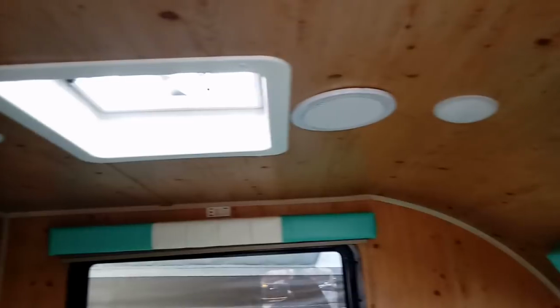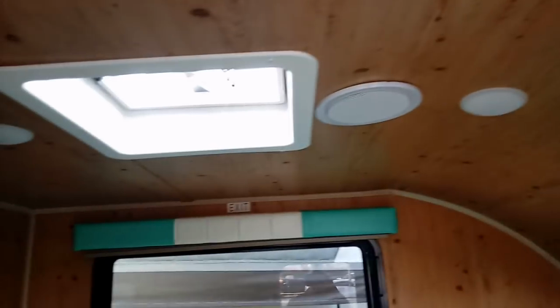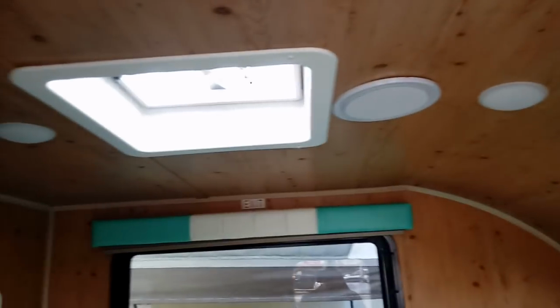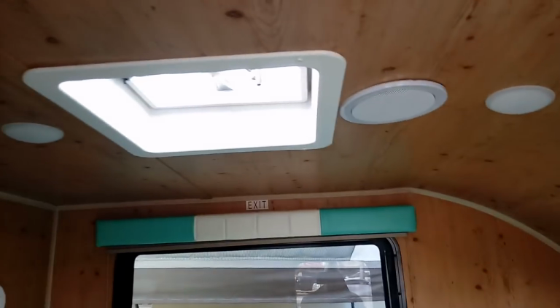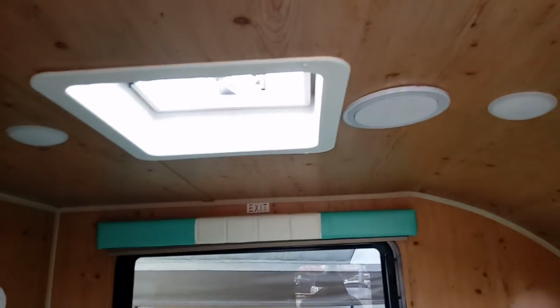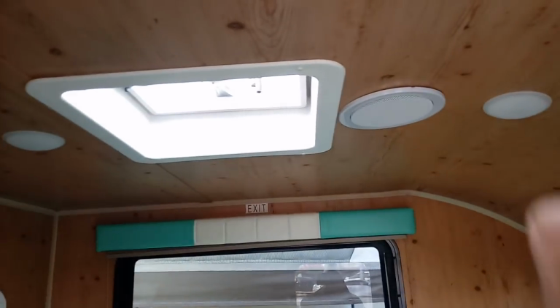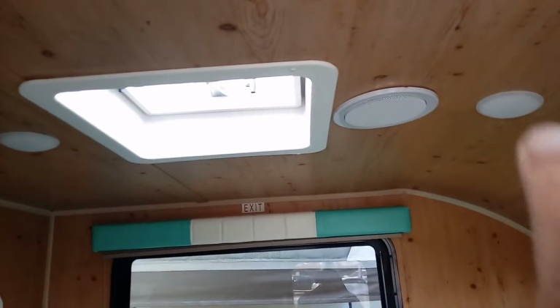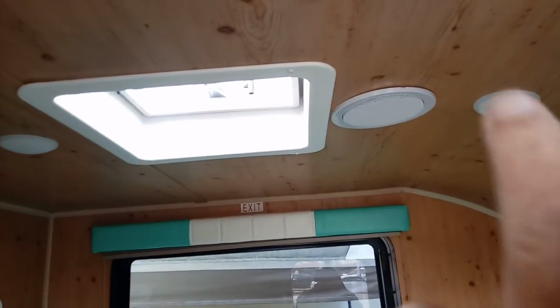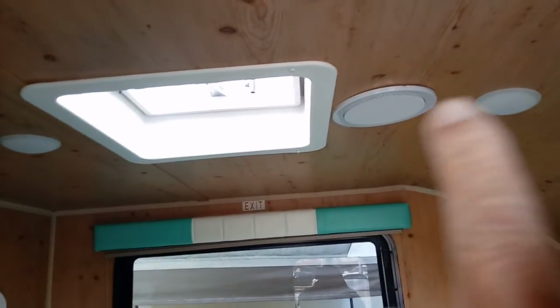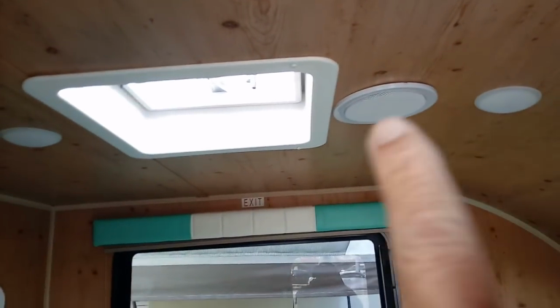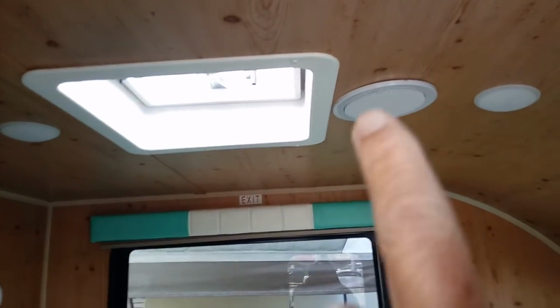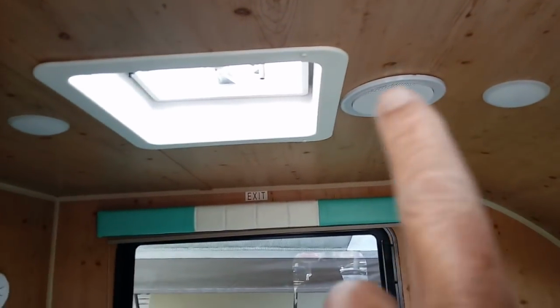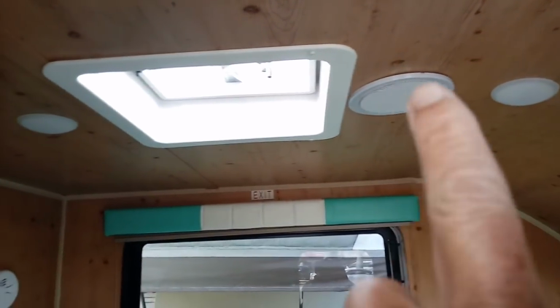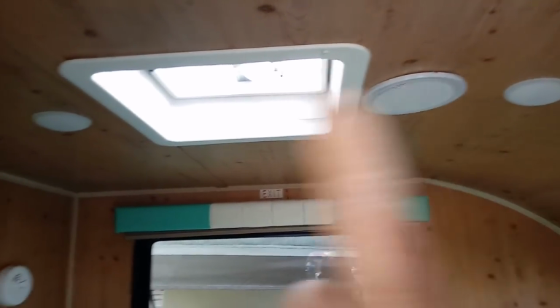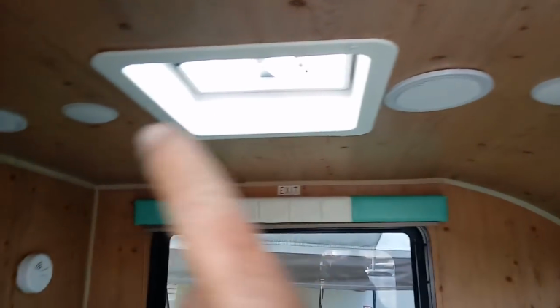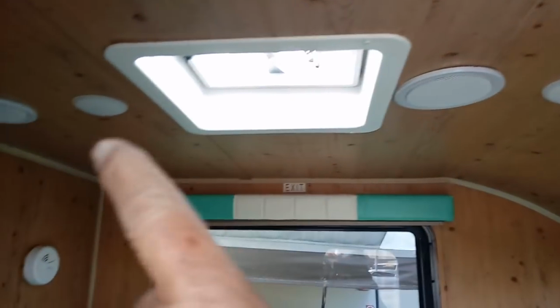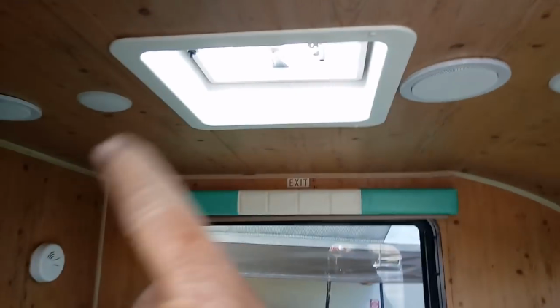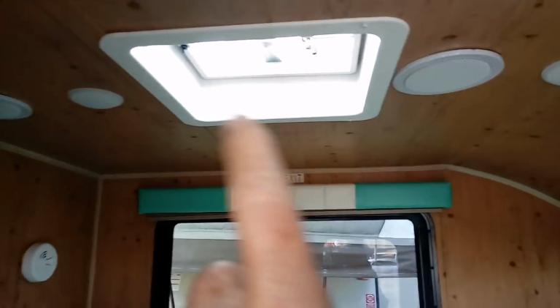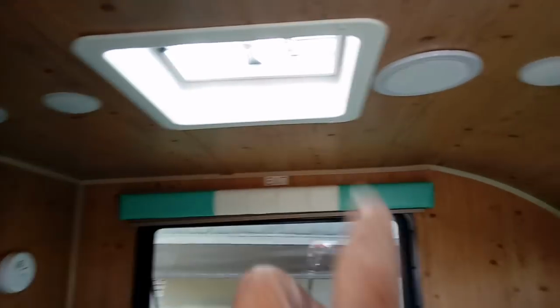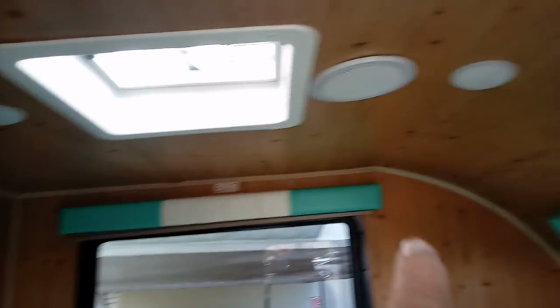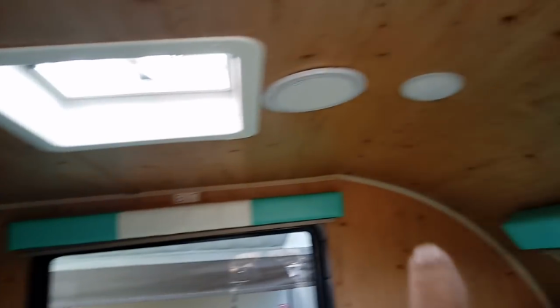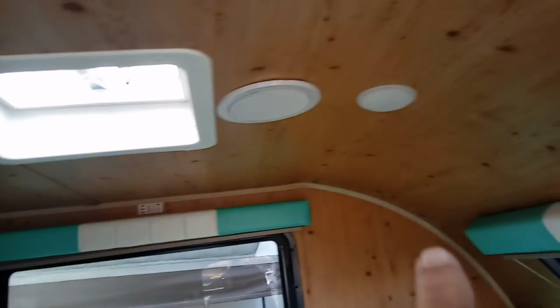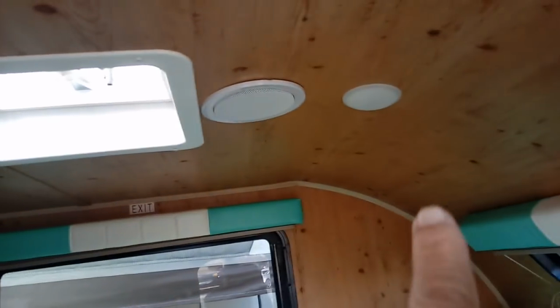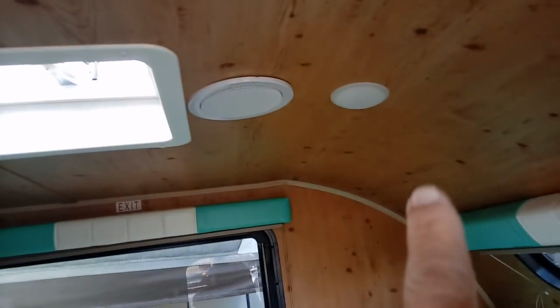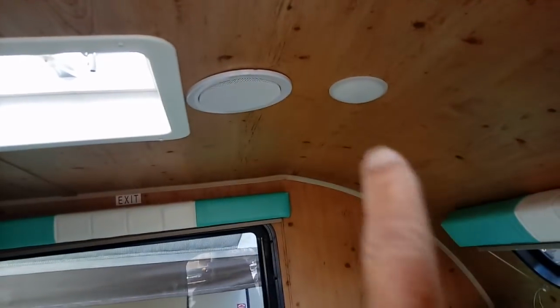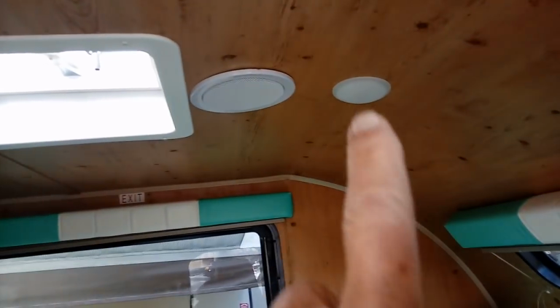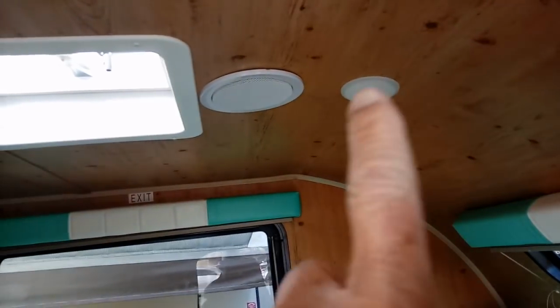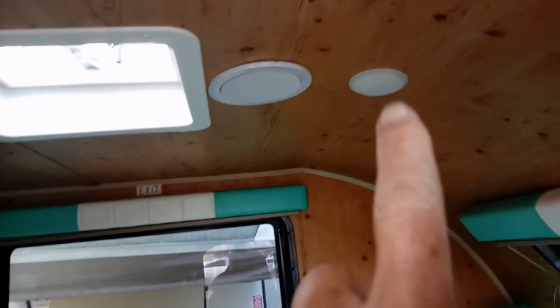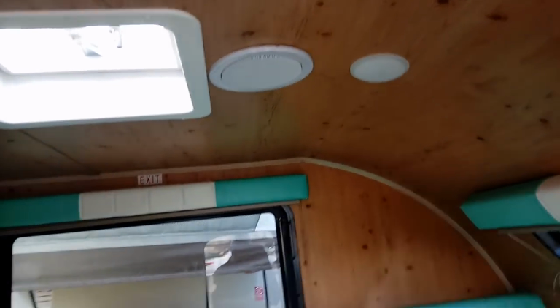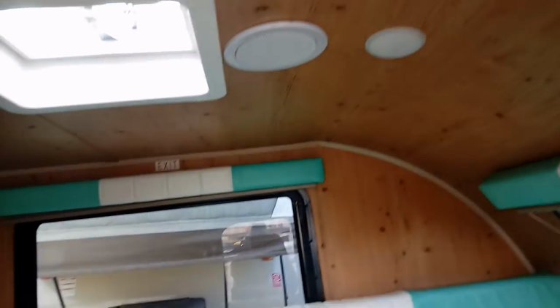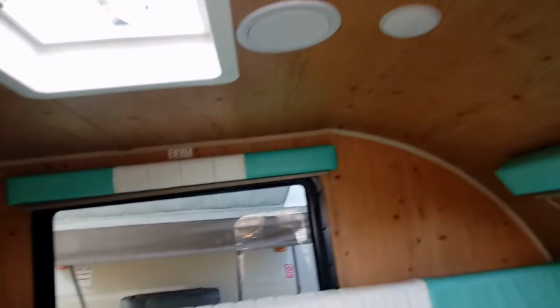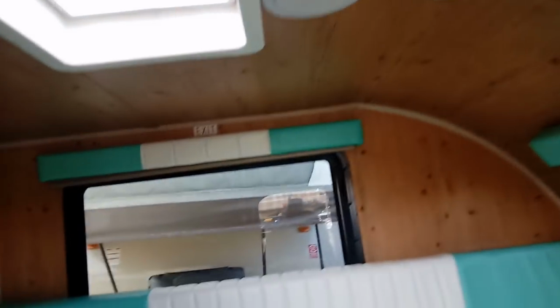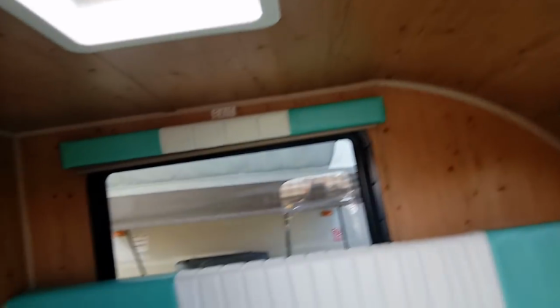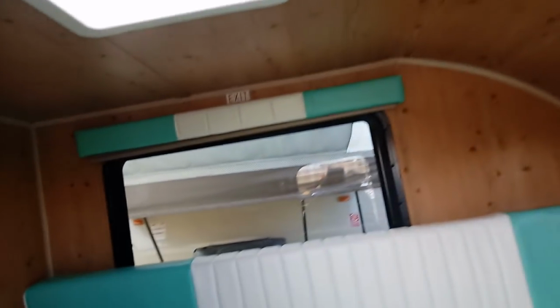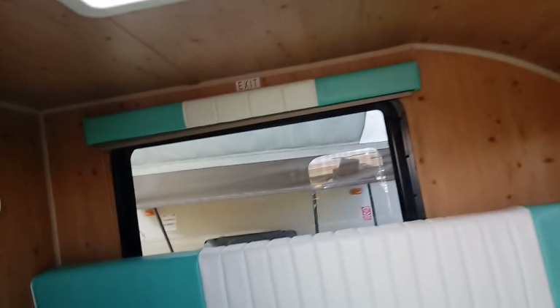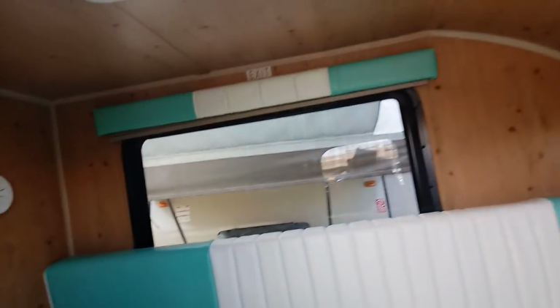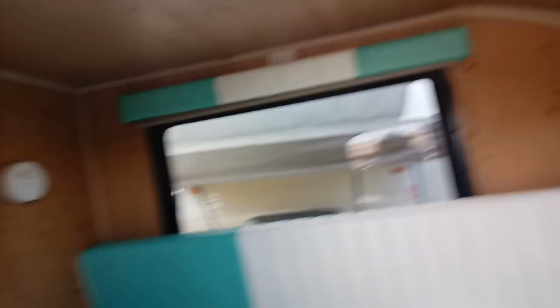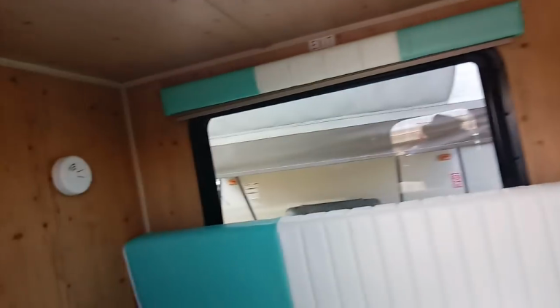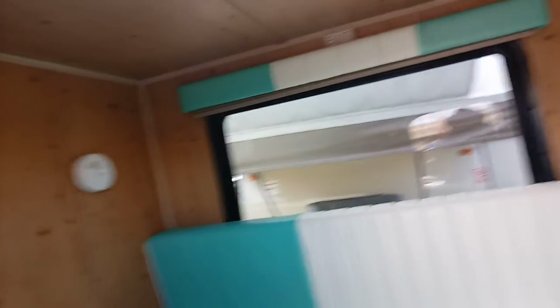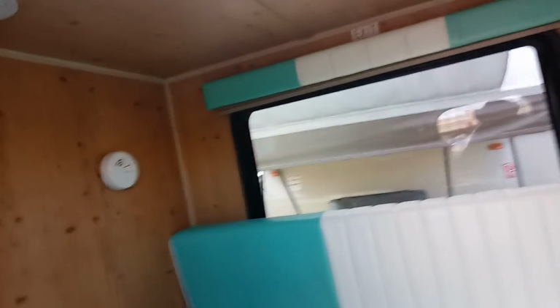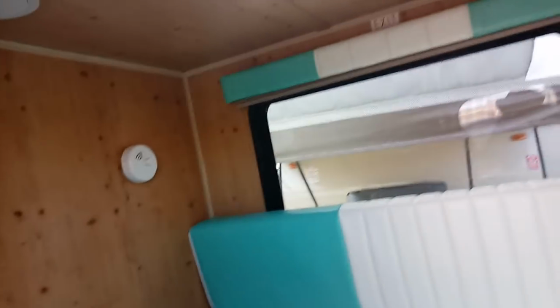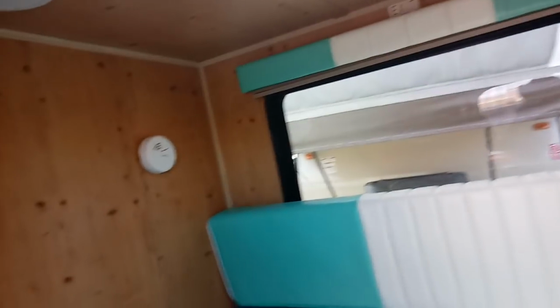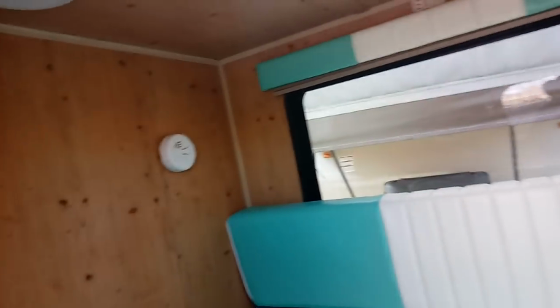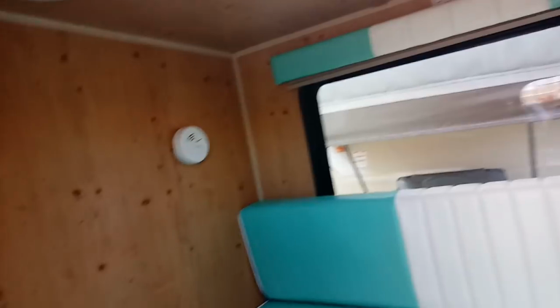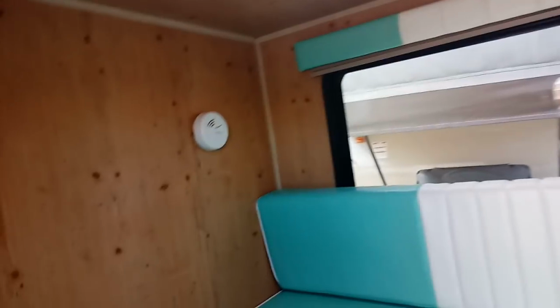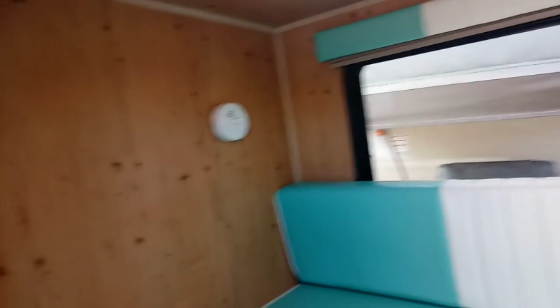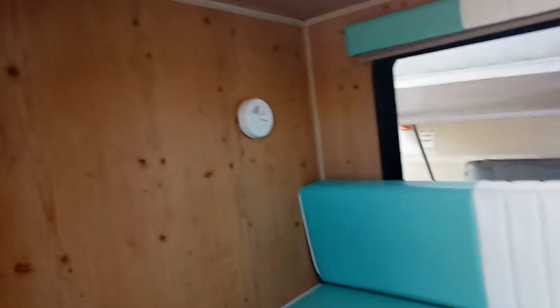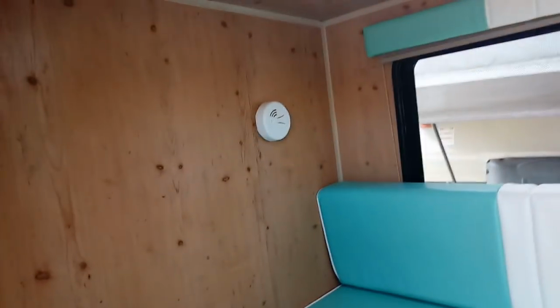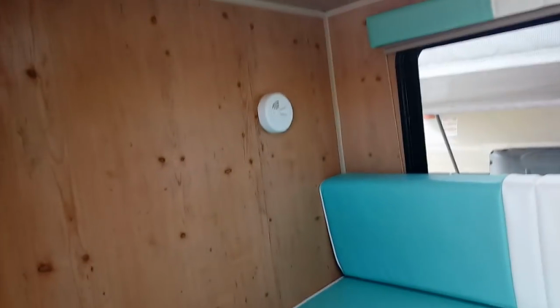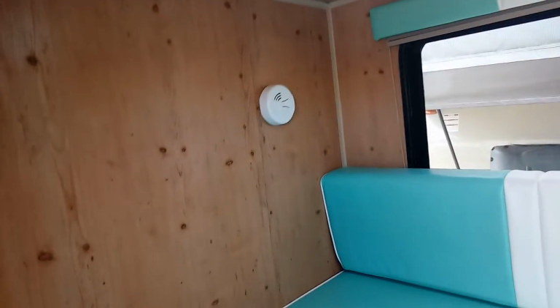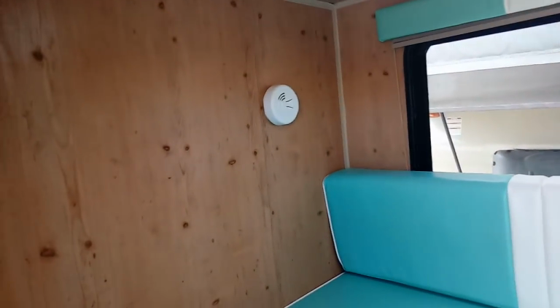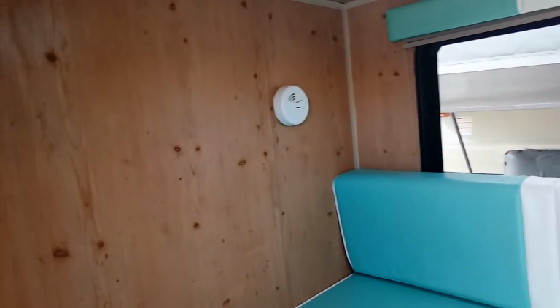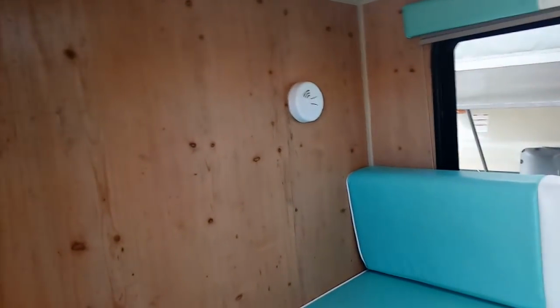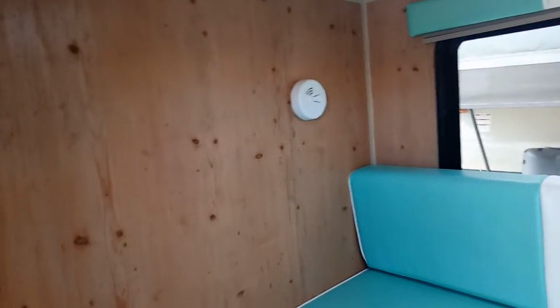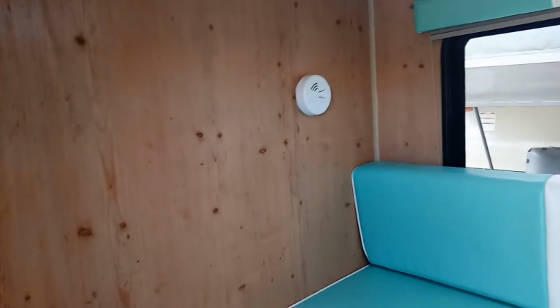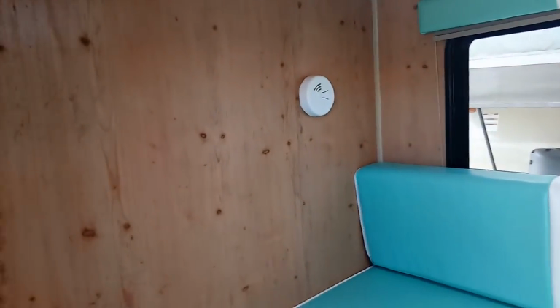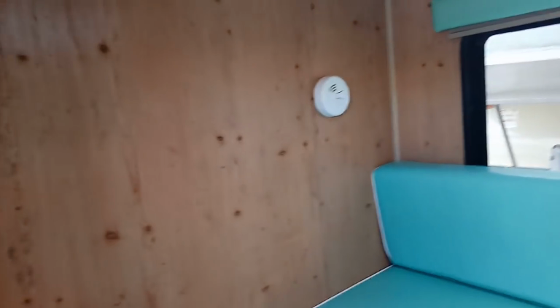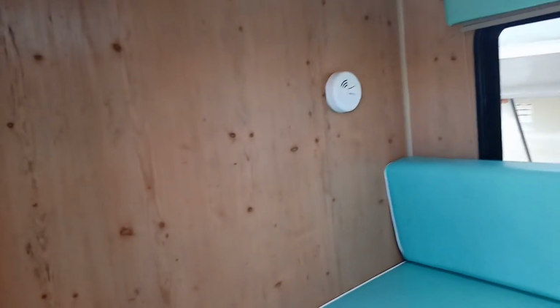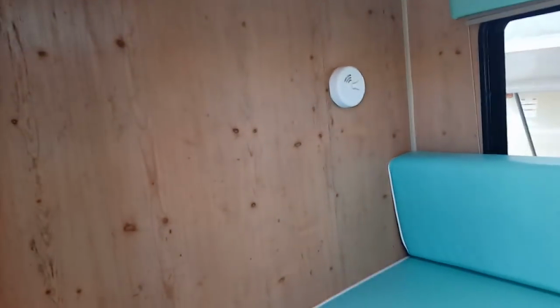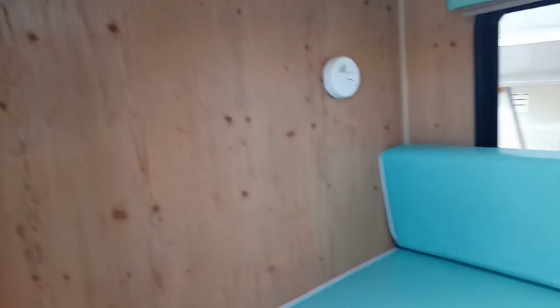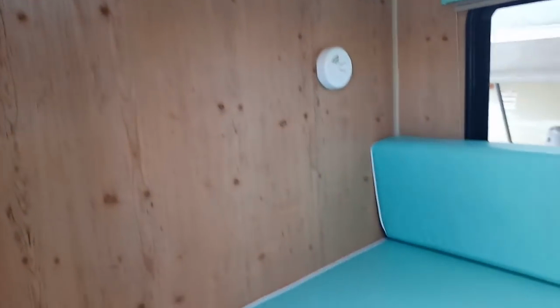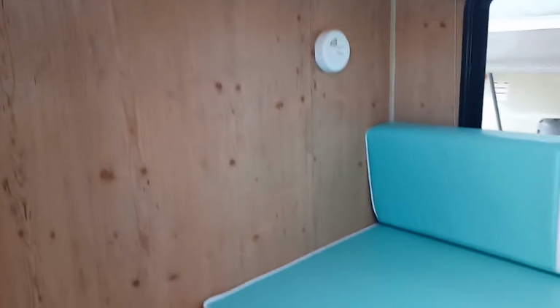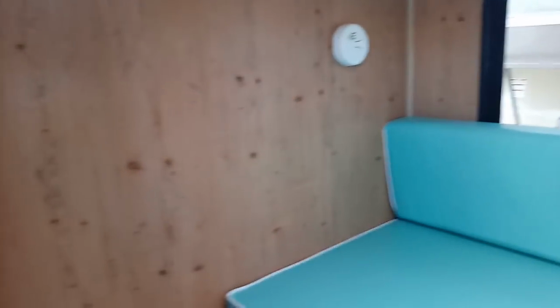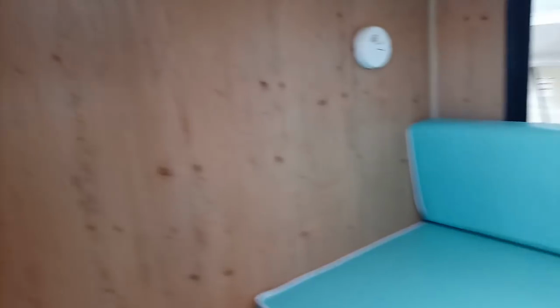Got a little sound system — you can see the speakers. Got some LED lights. Got a smoke detector there.